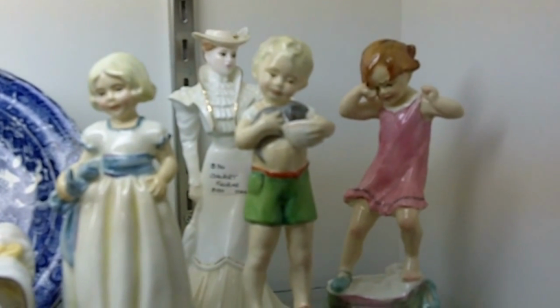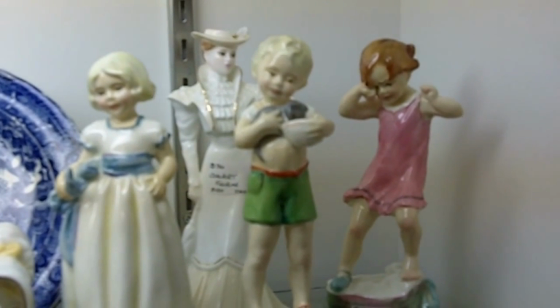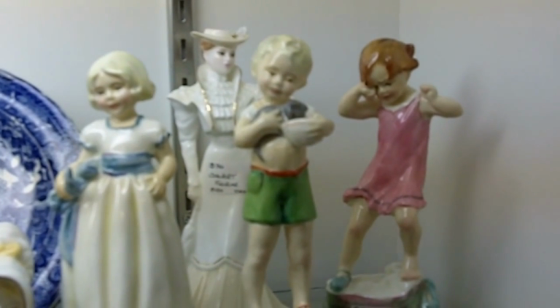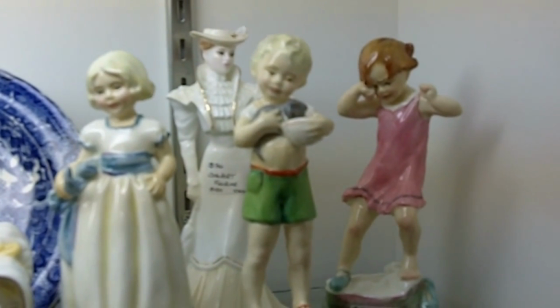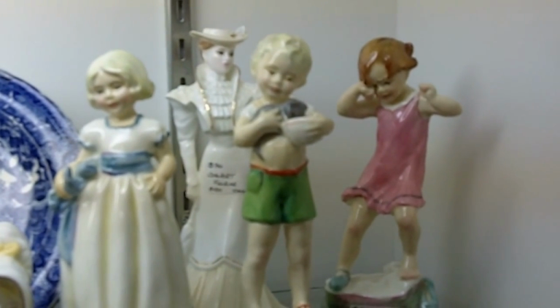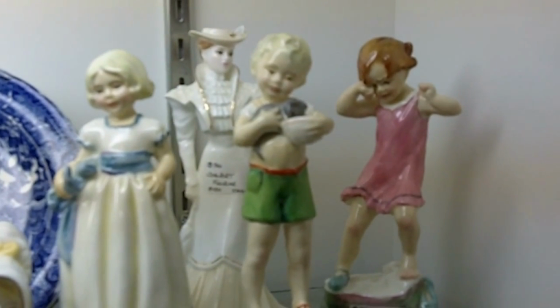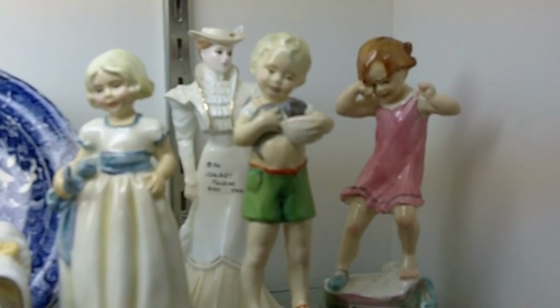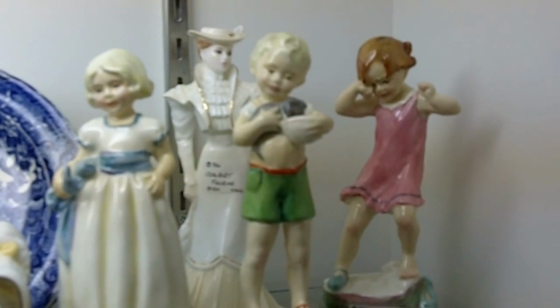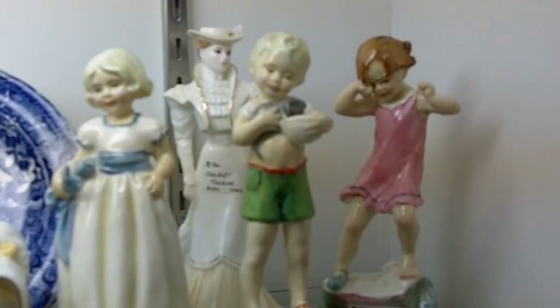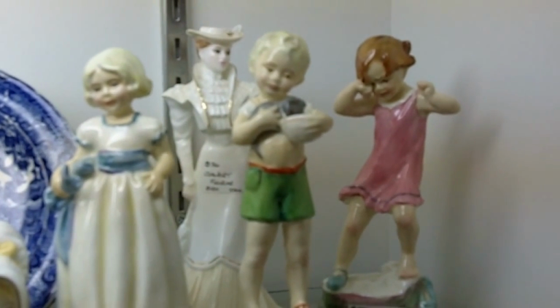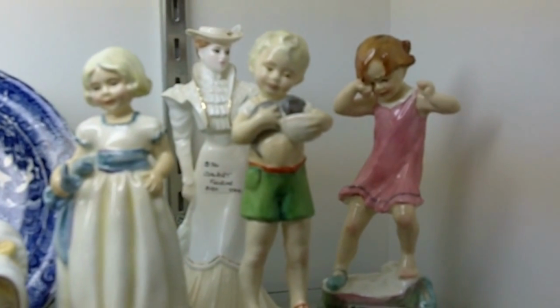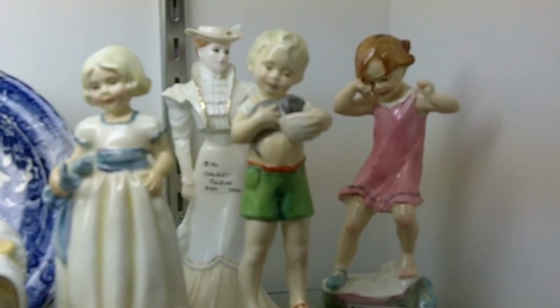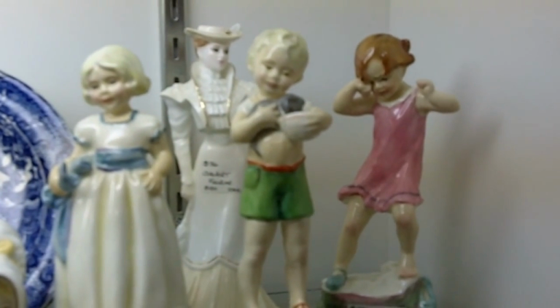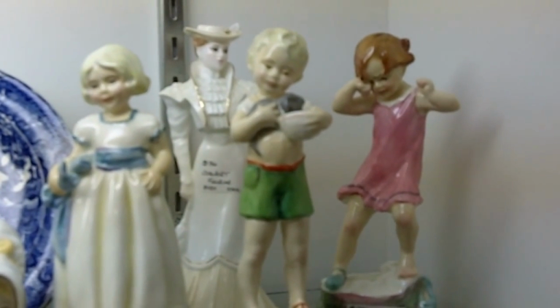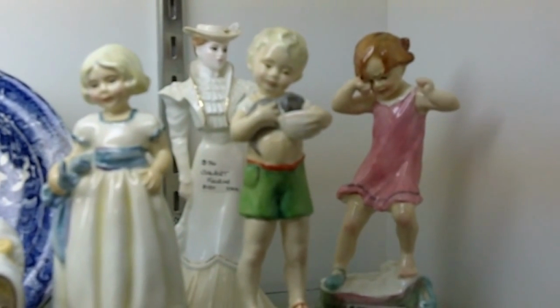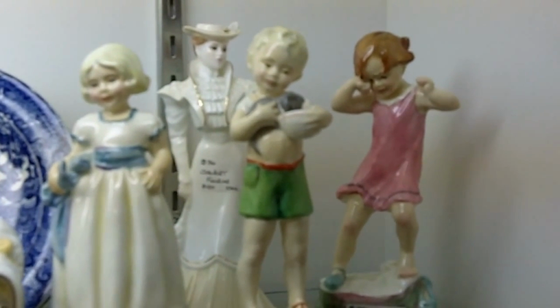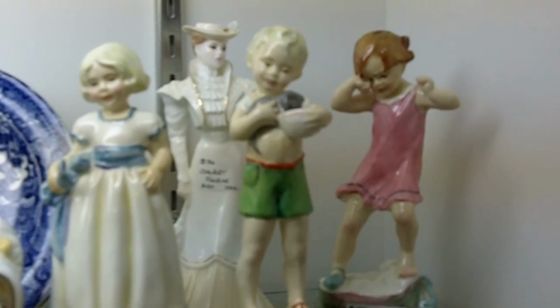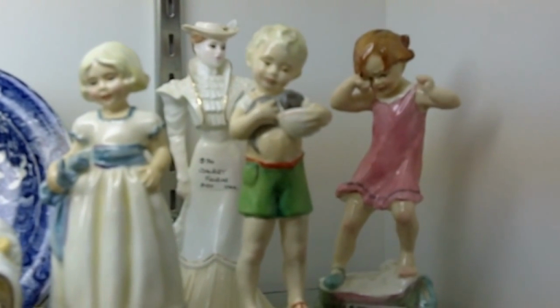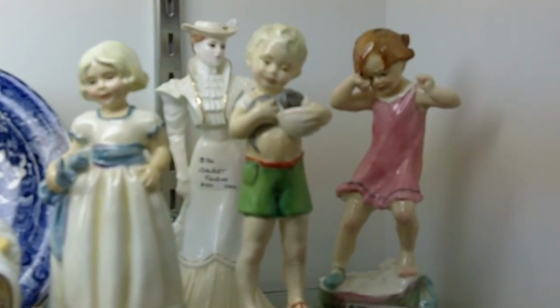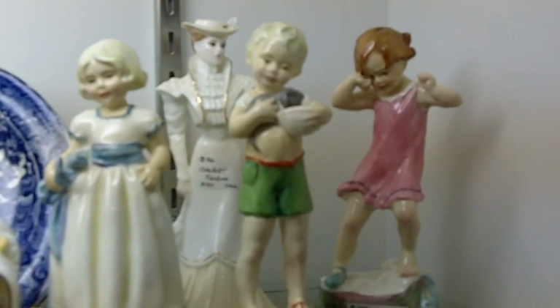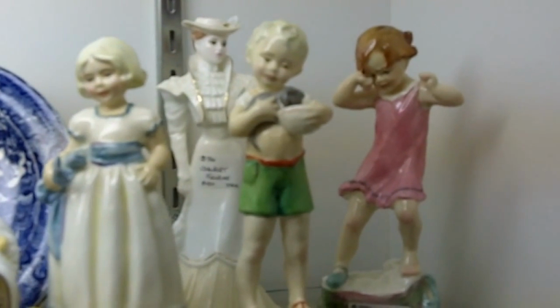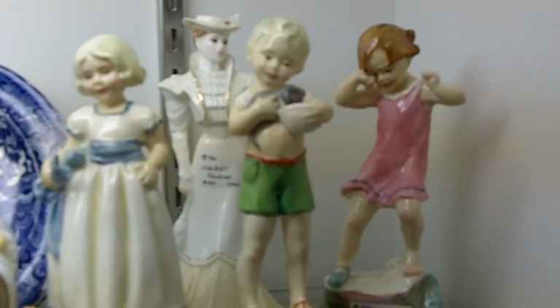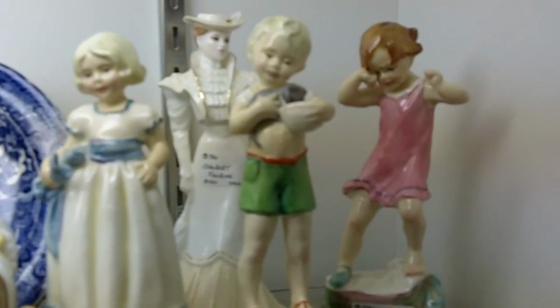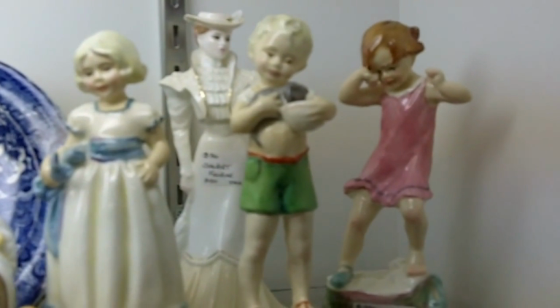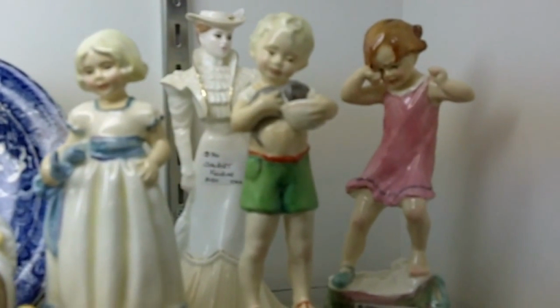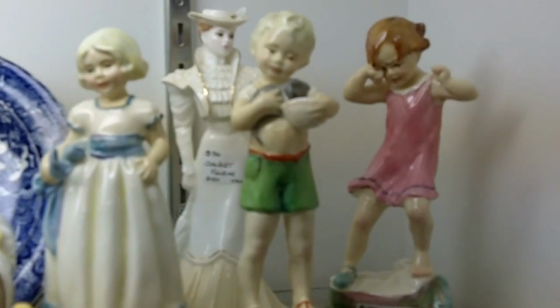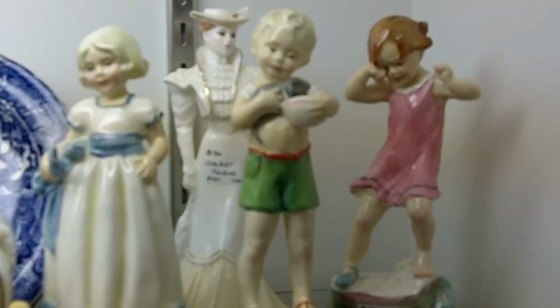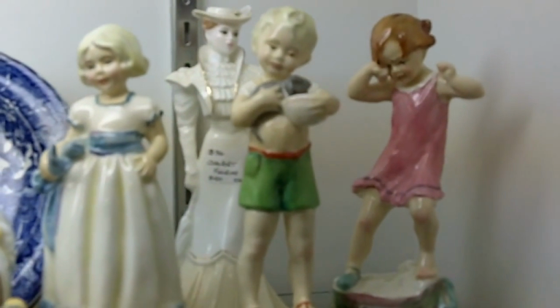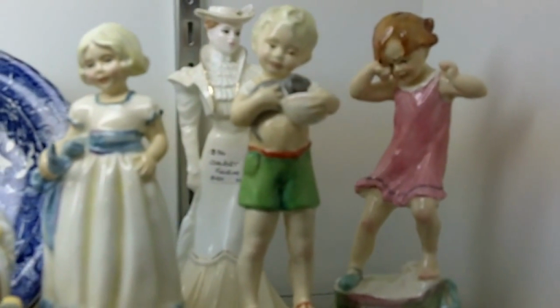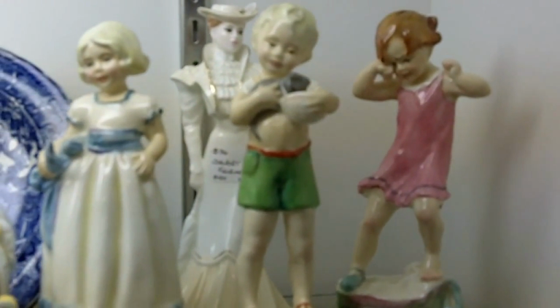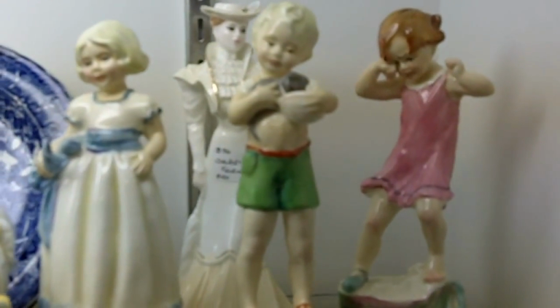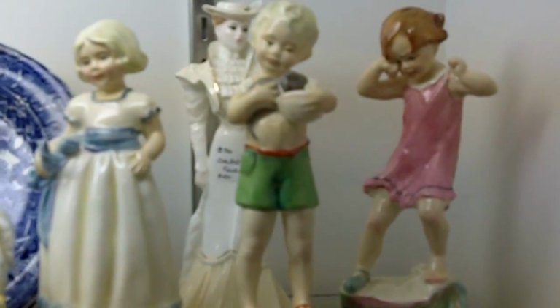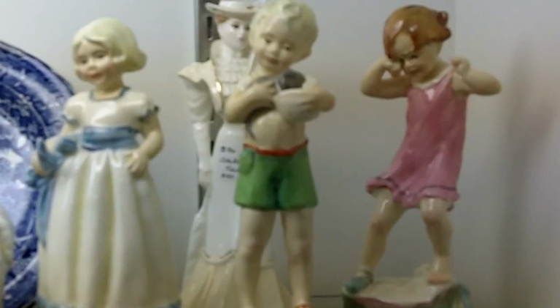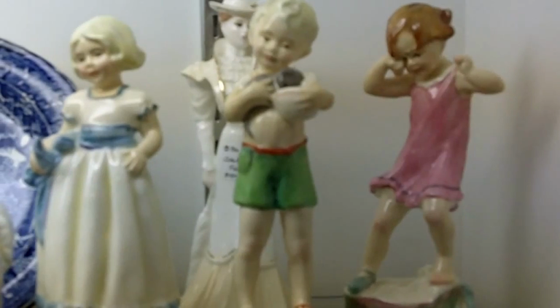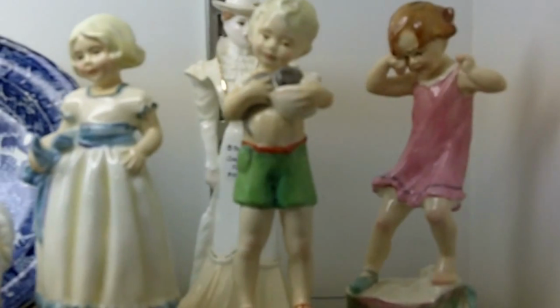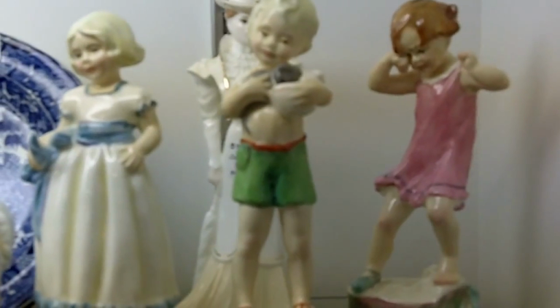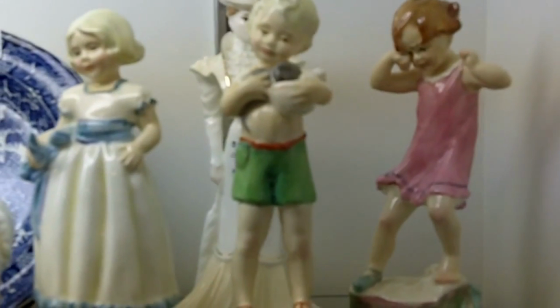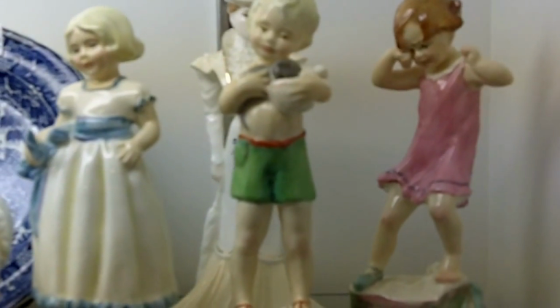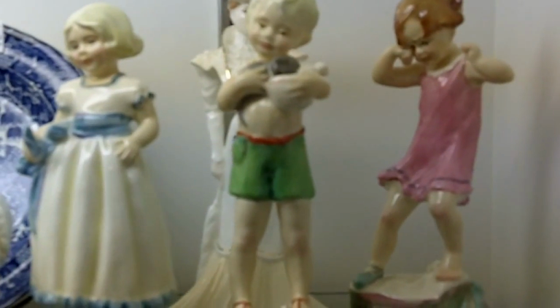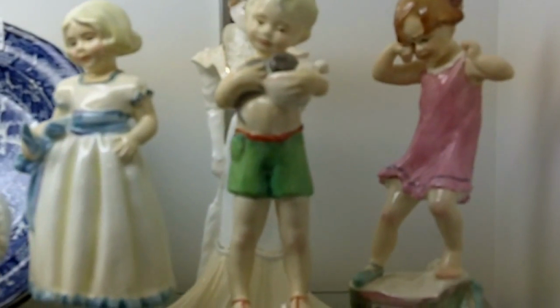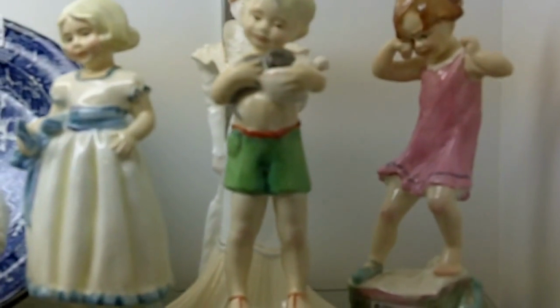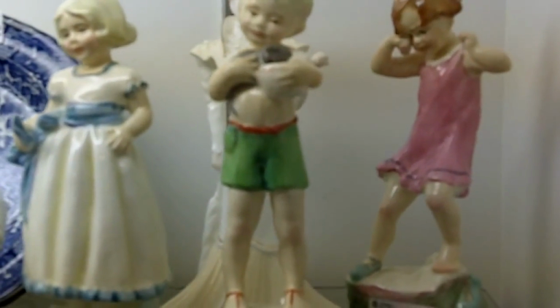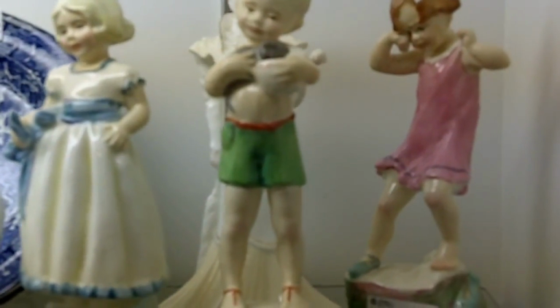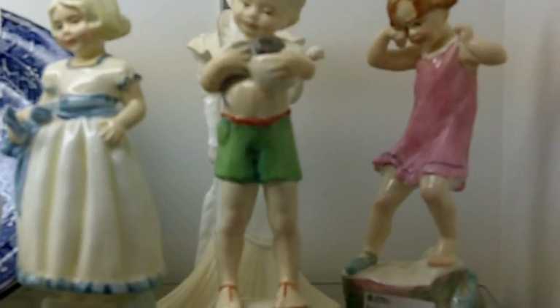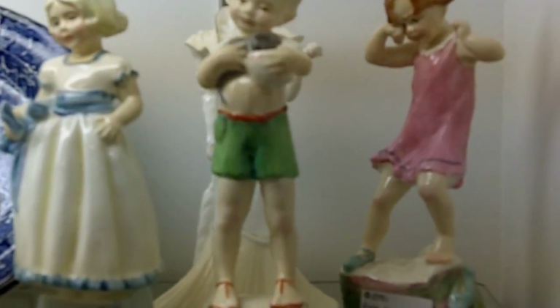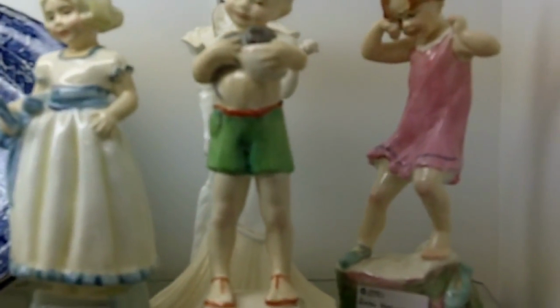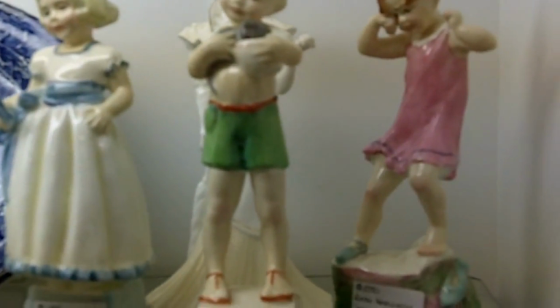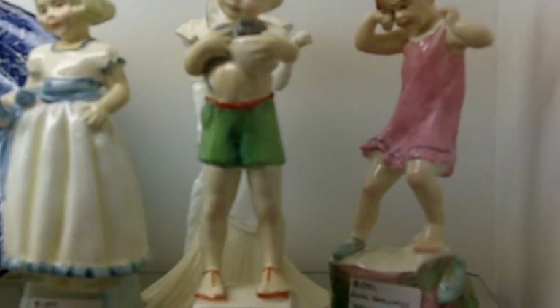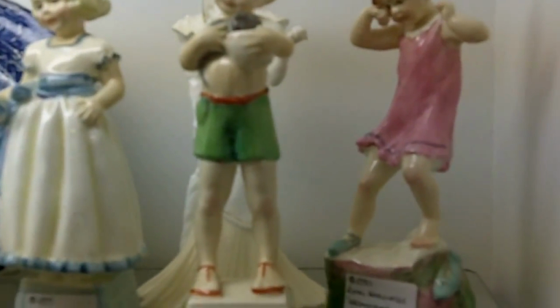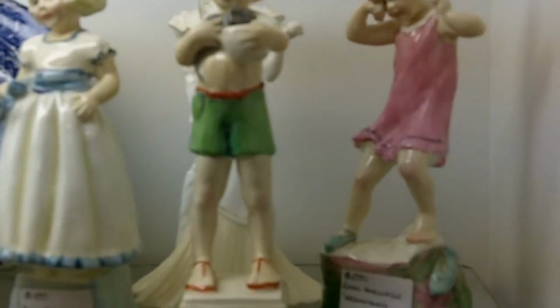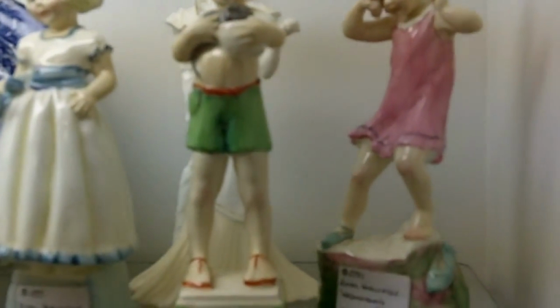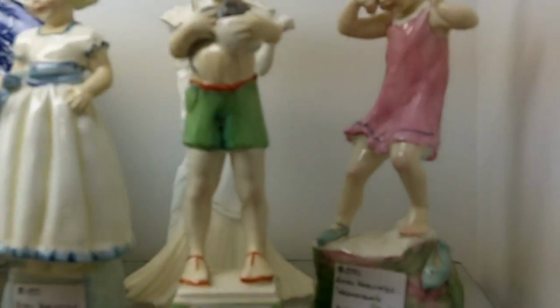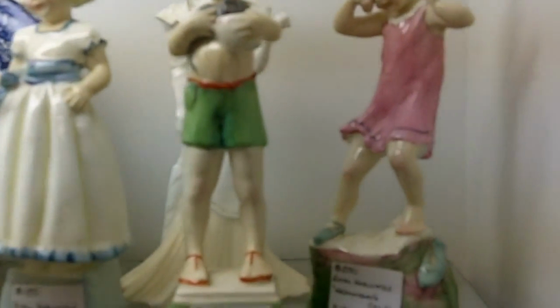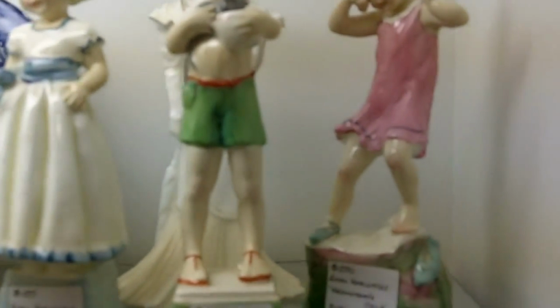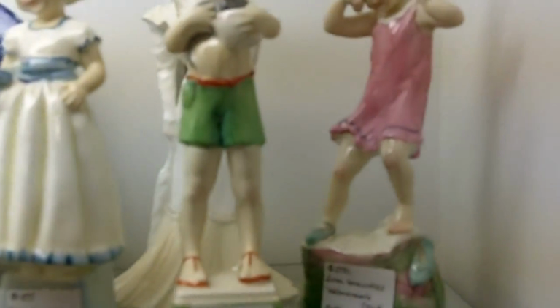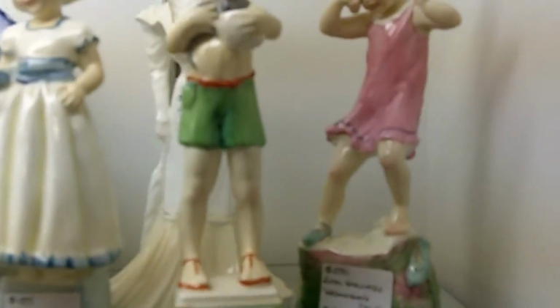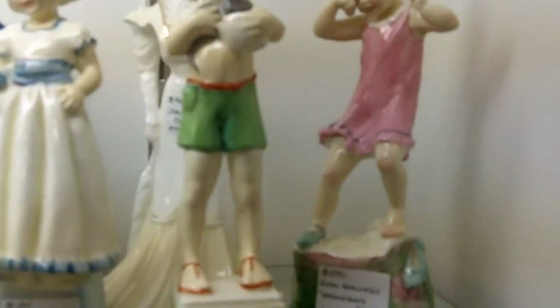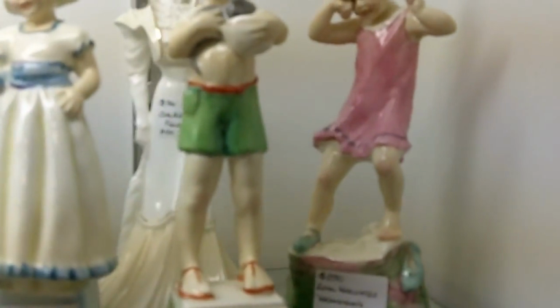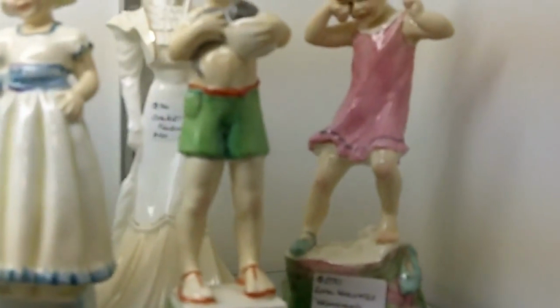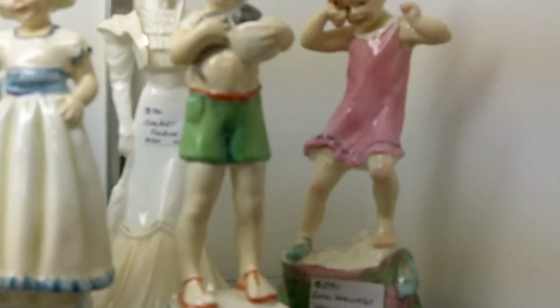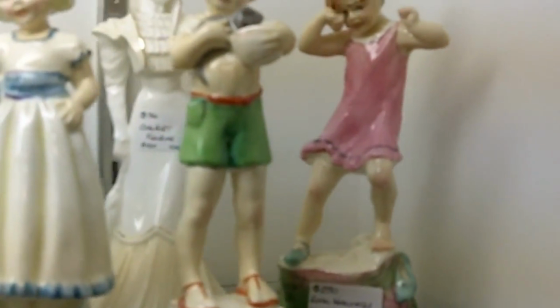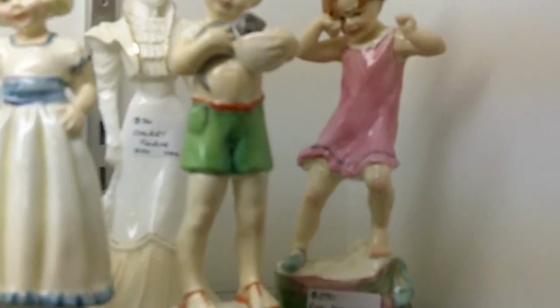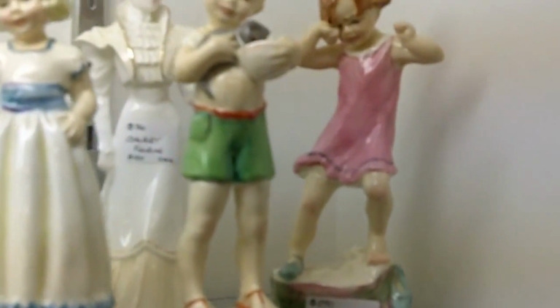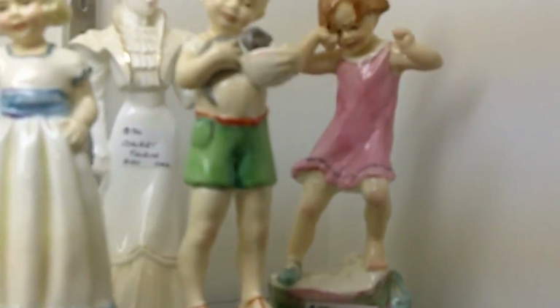Here at Gannon's Antiques and Art in Fort Myers, Florida, I want to show you something that a new dealer just brought in. These are really fabulous.